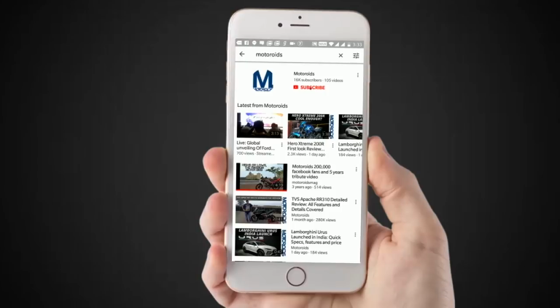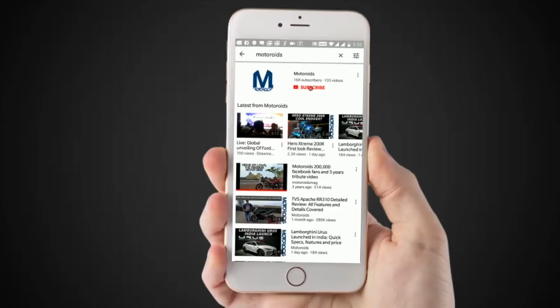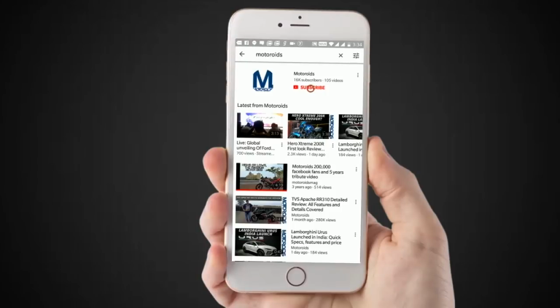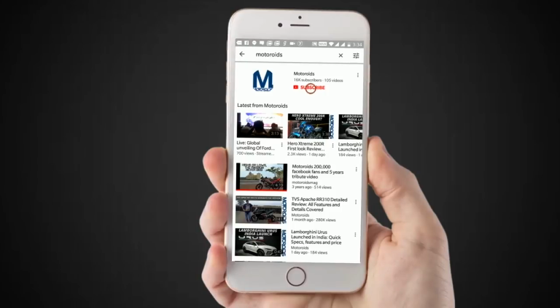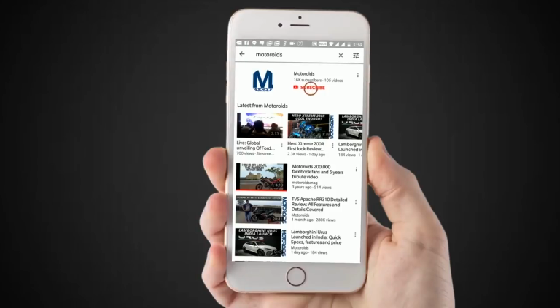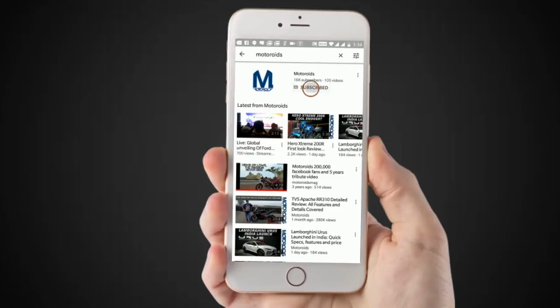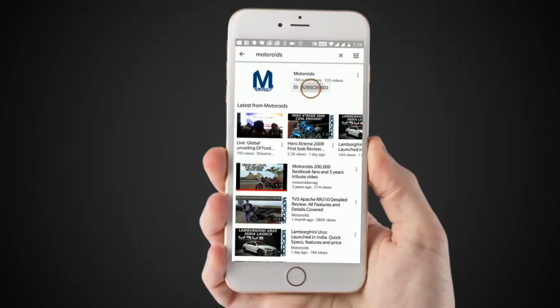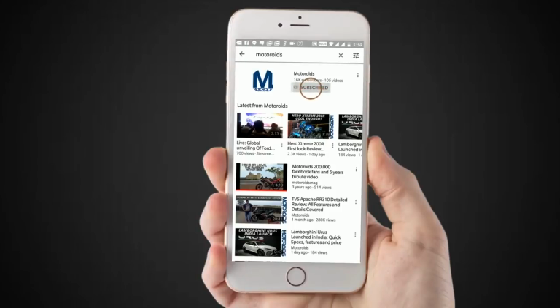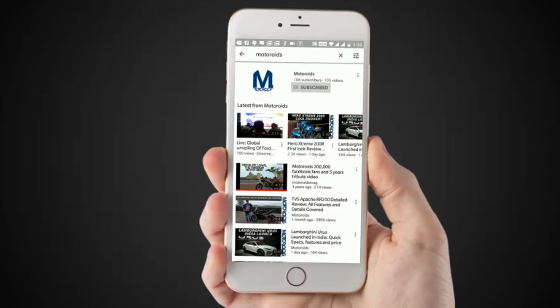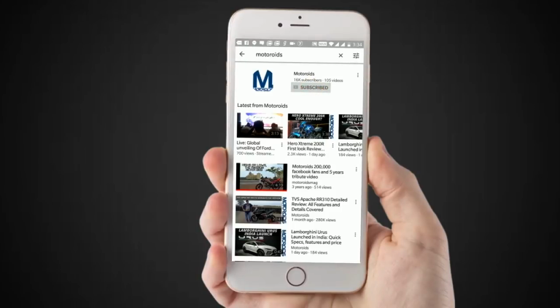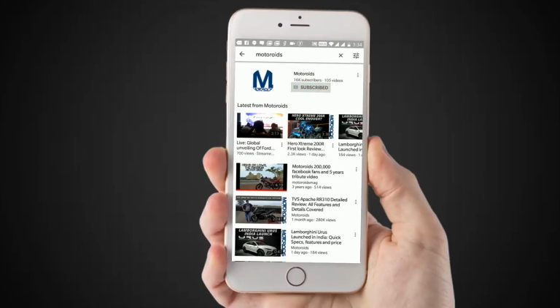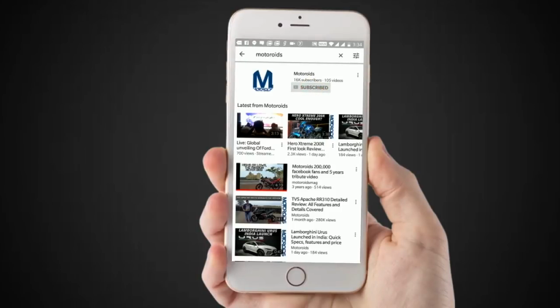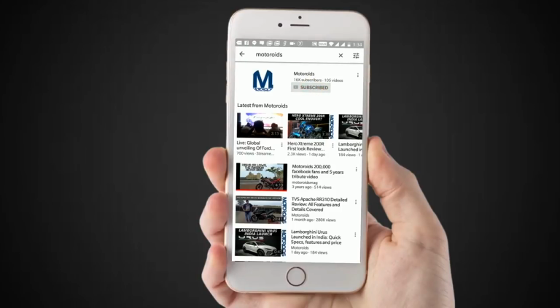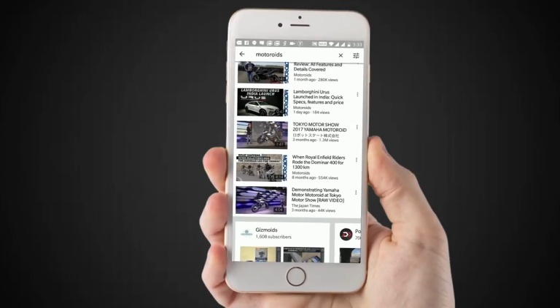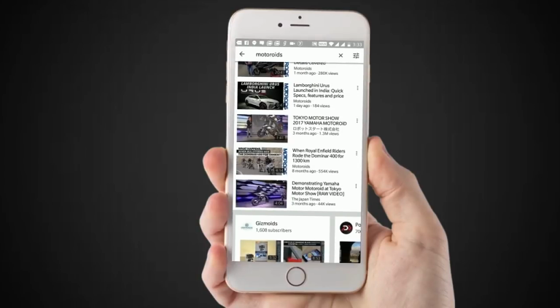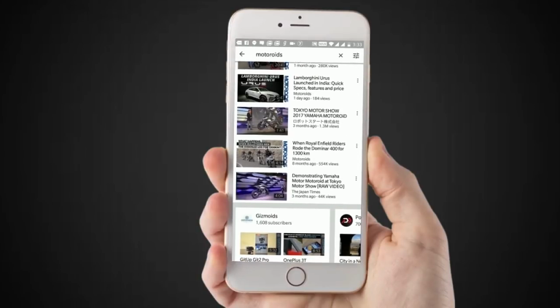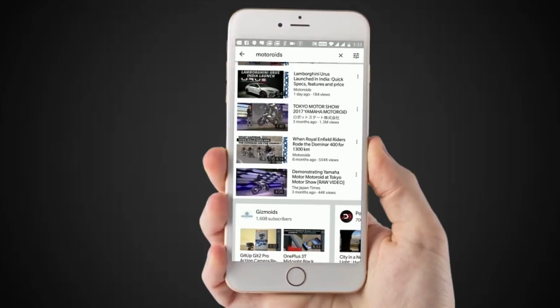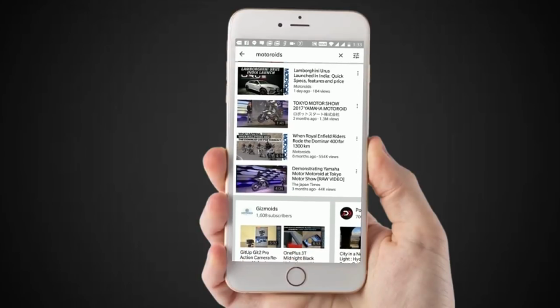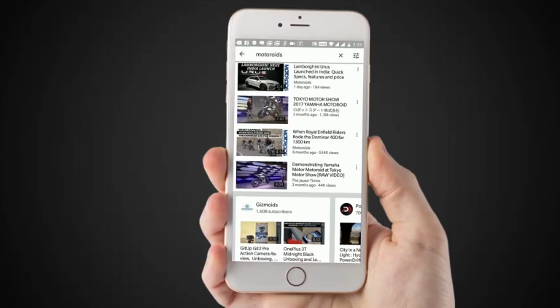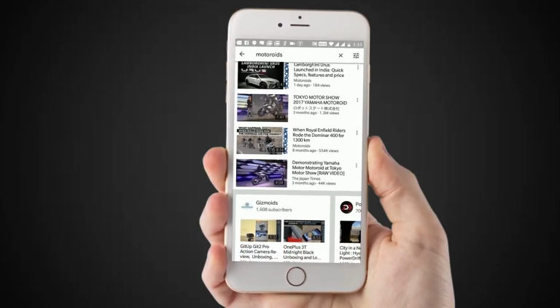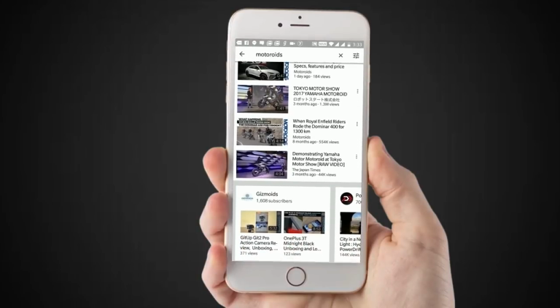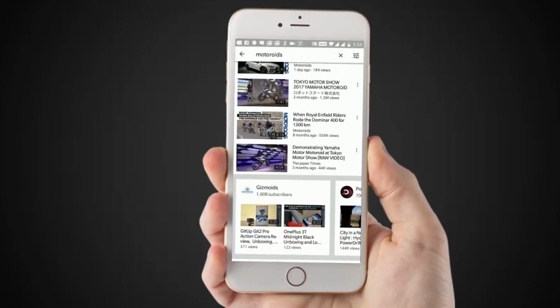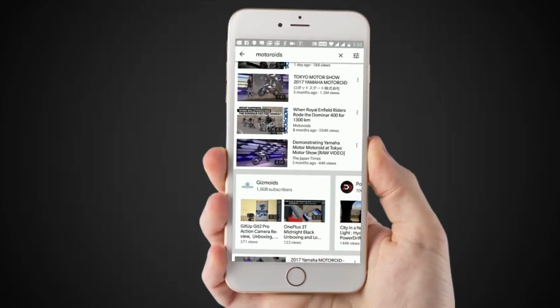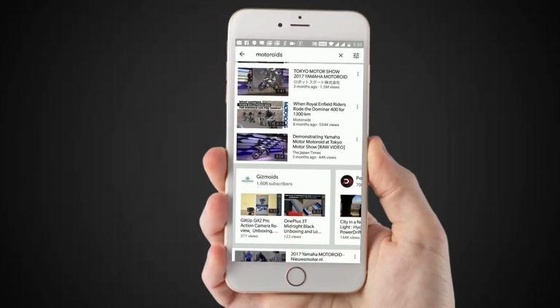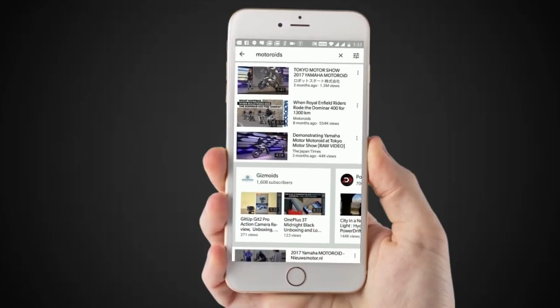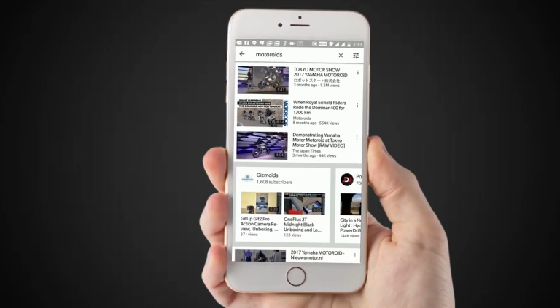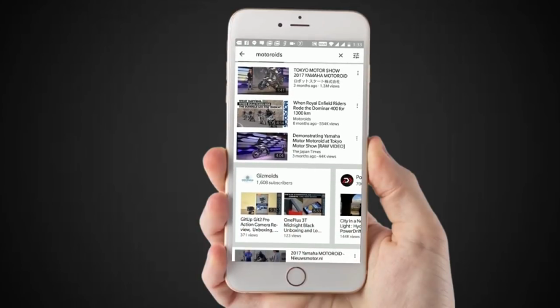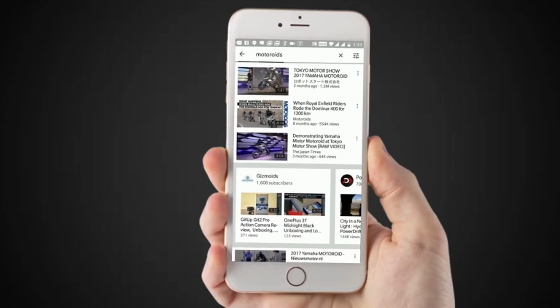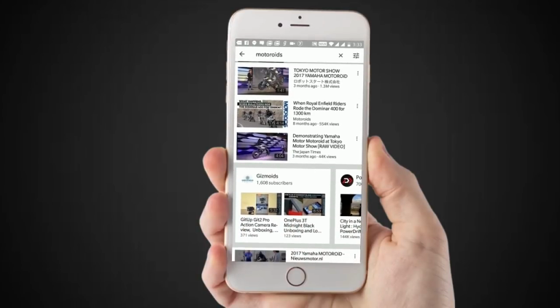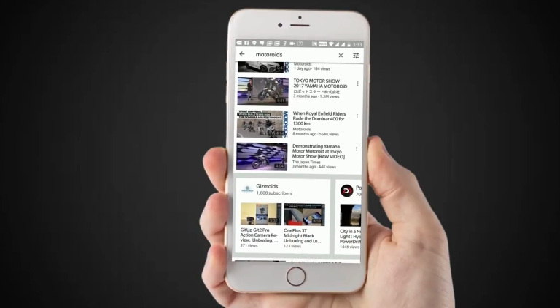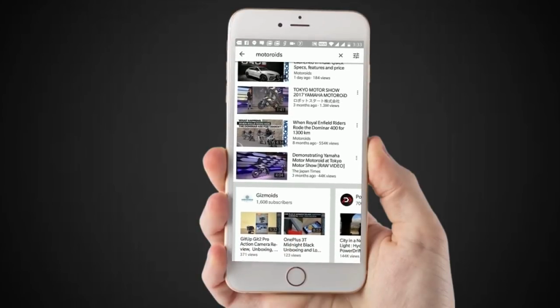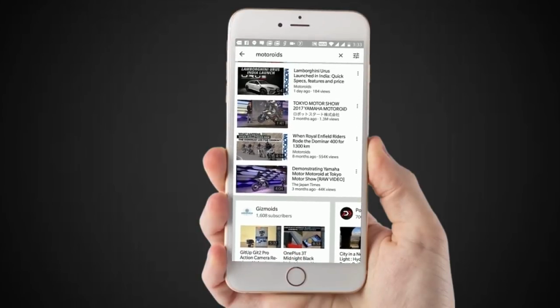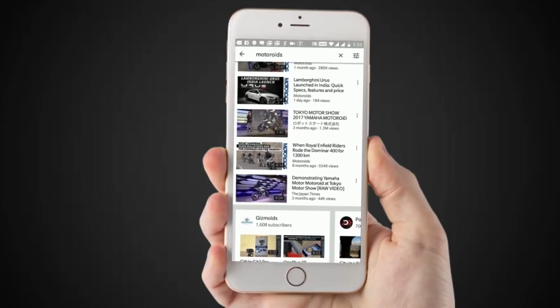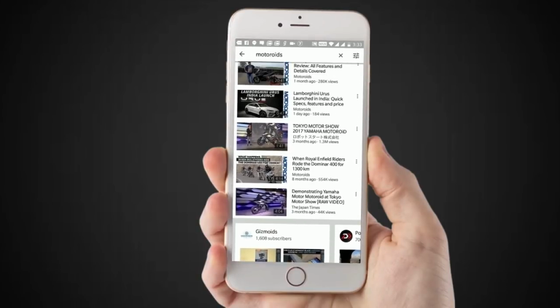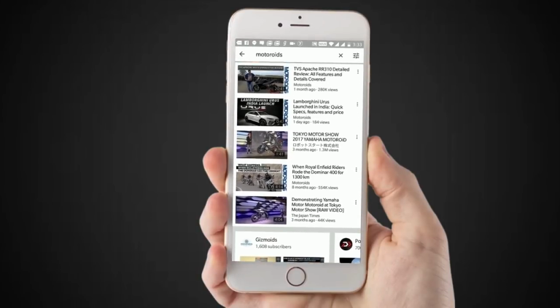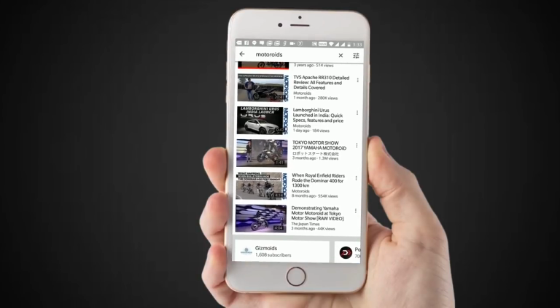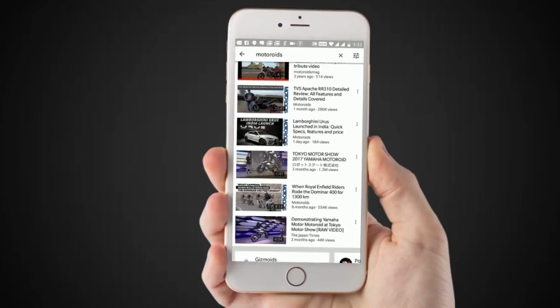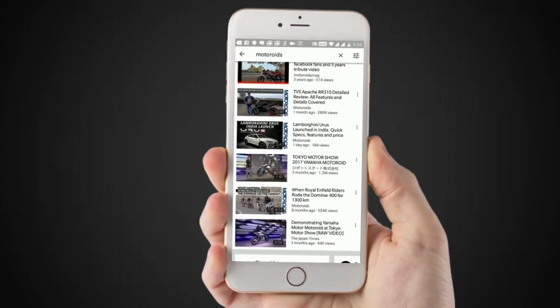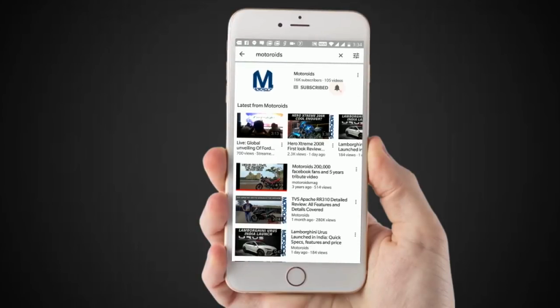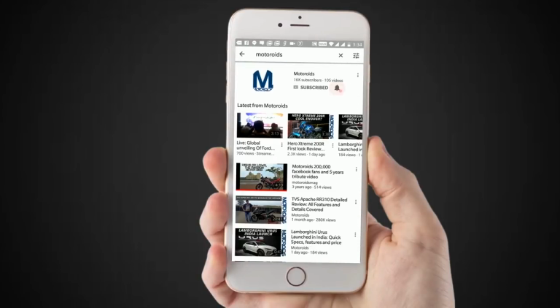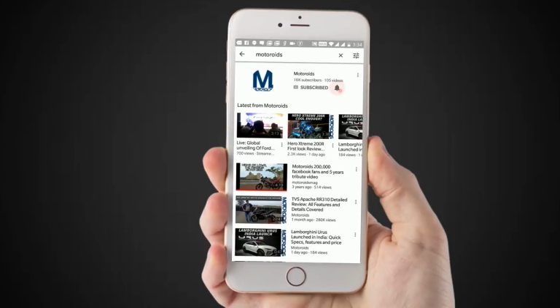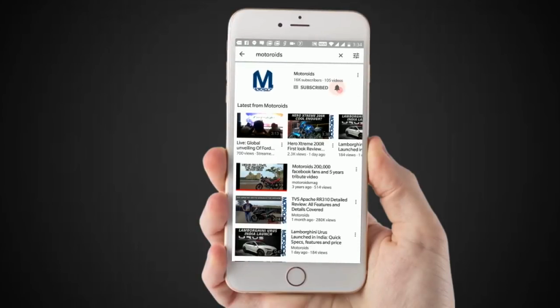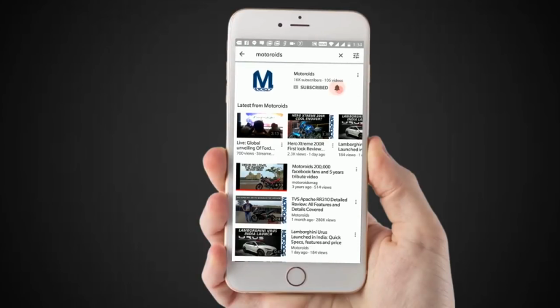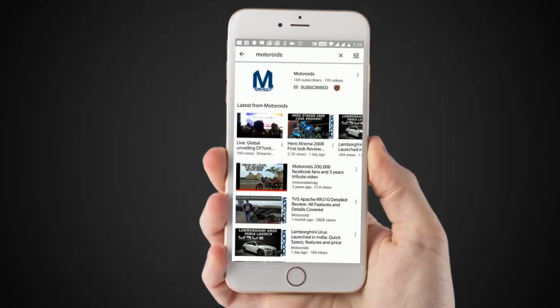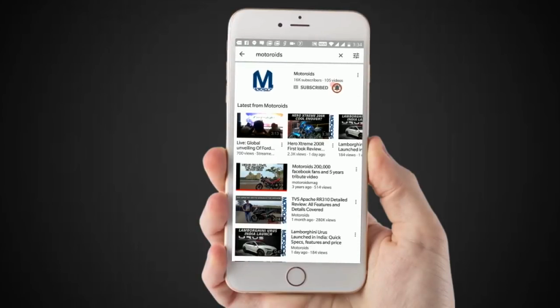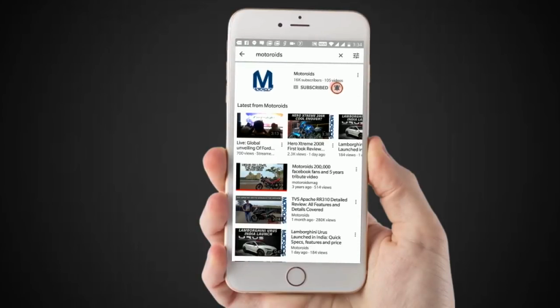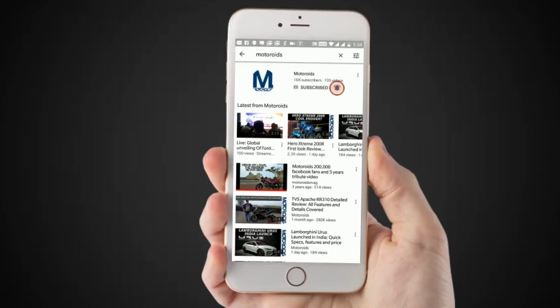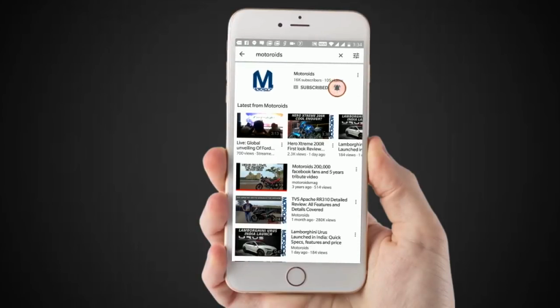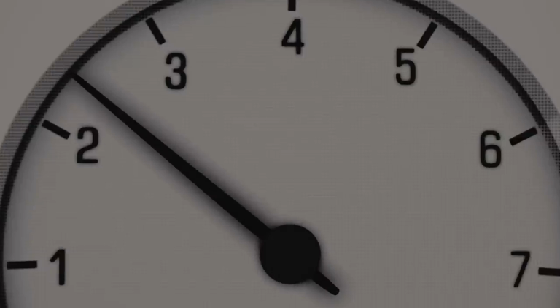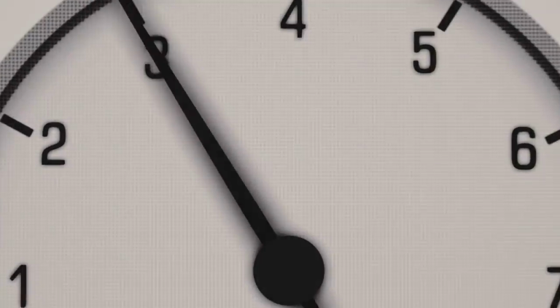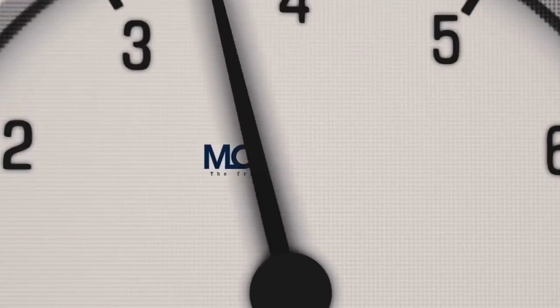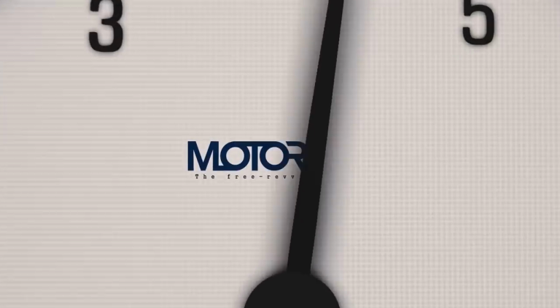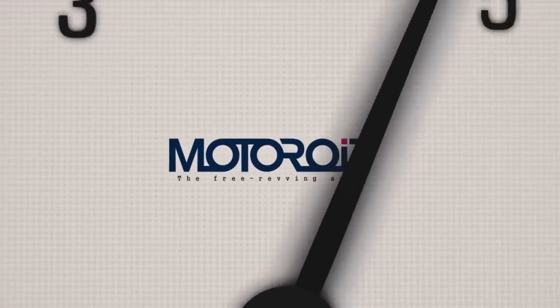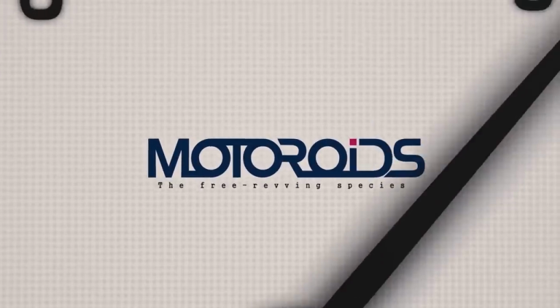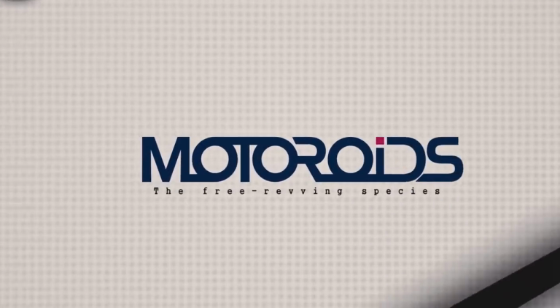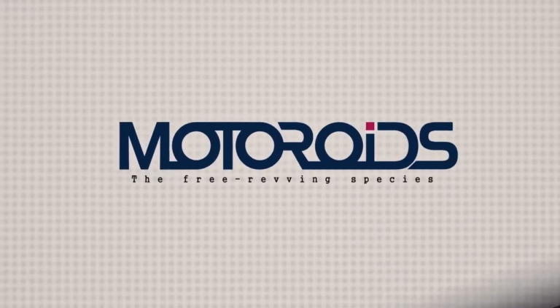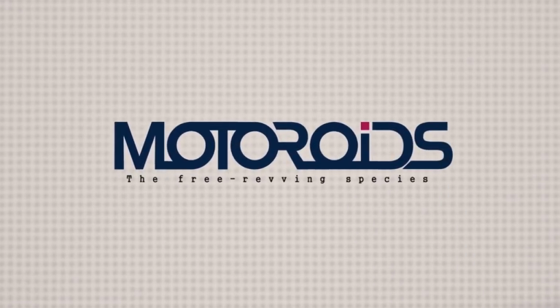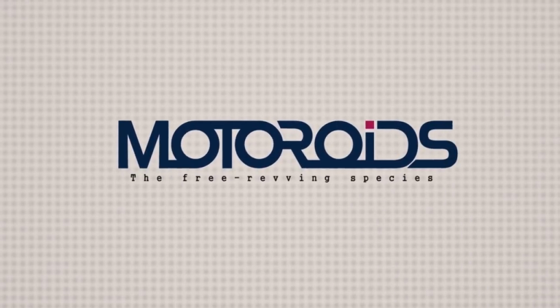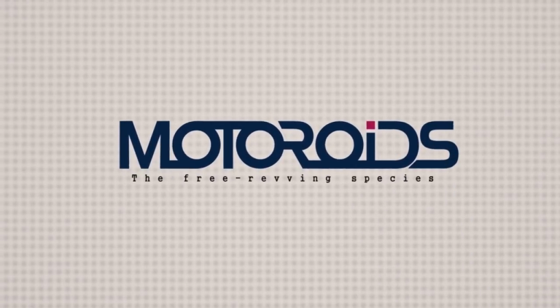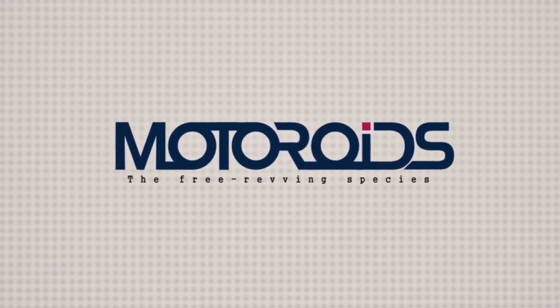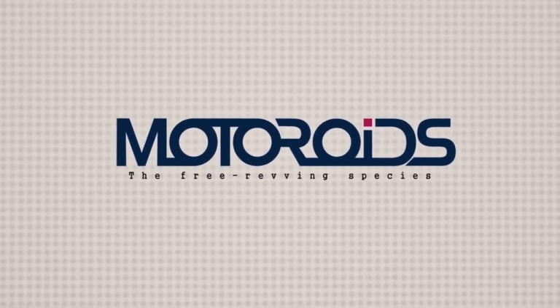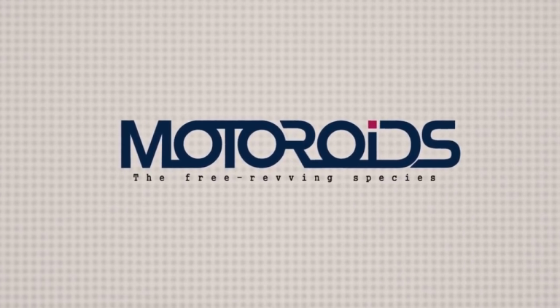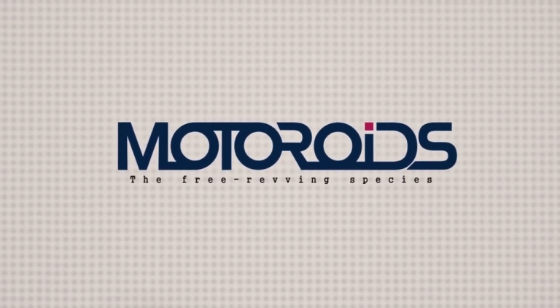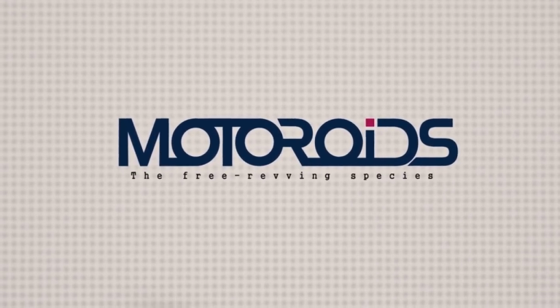Subscribe to Motoroids for the most in-depth and detailed car and bike reviews. Hit that bell icon and you will be notified before everyone else.